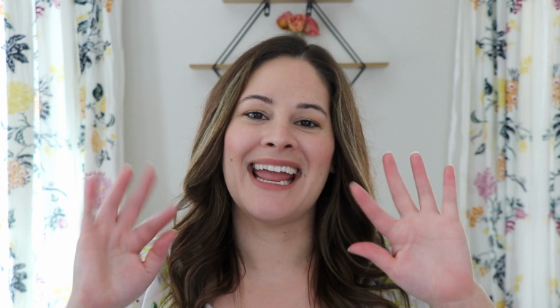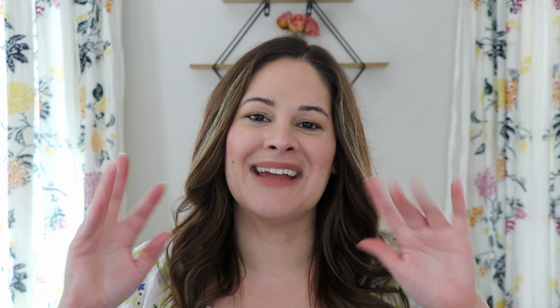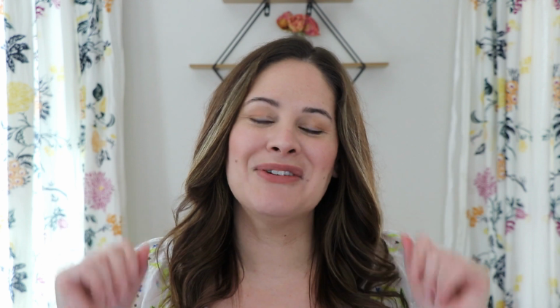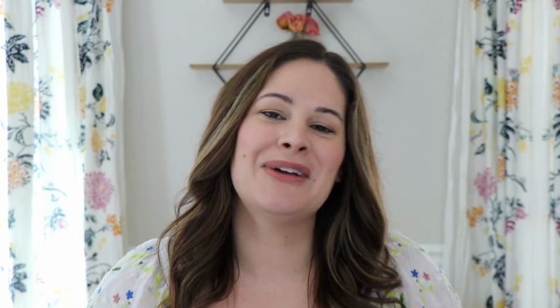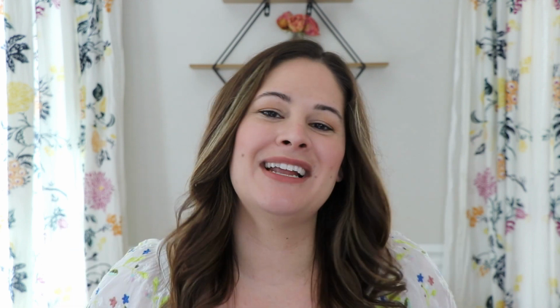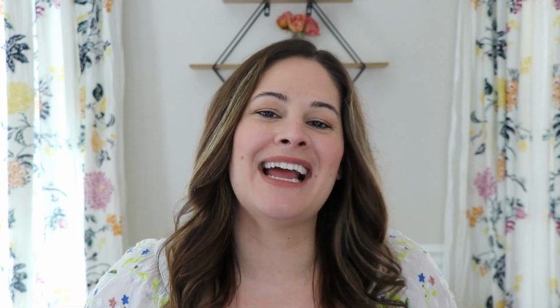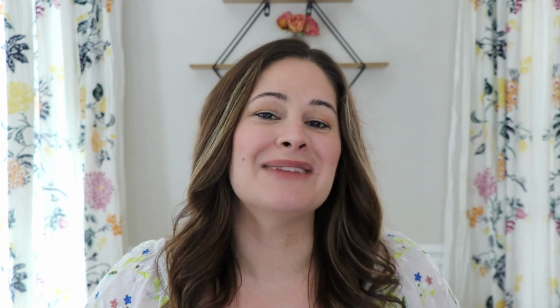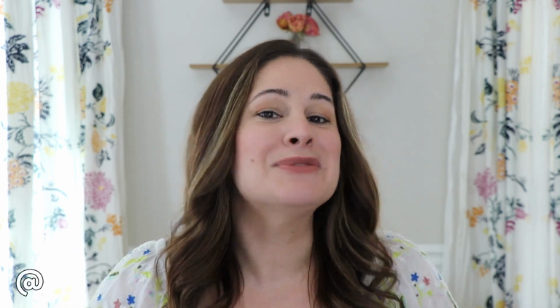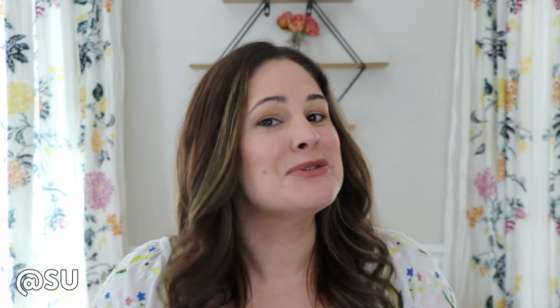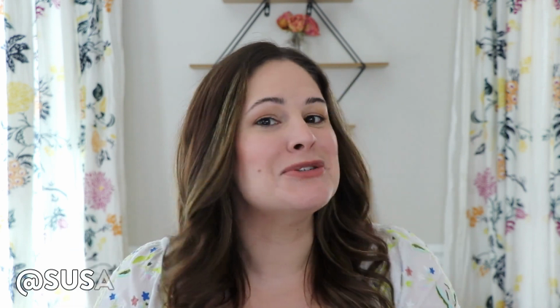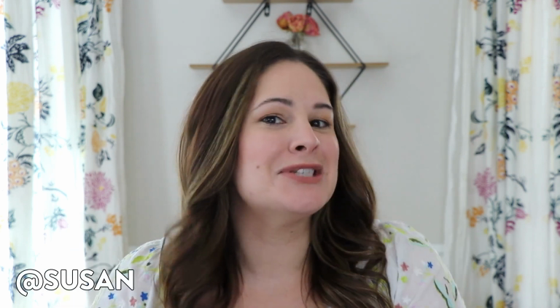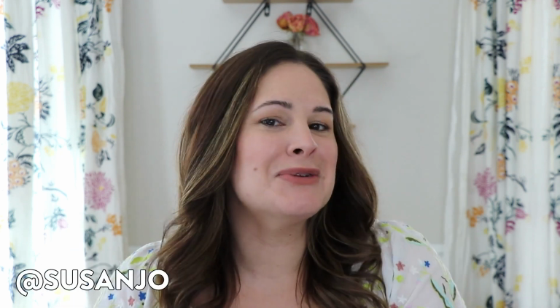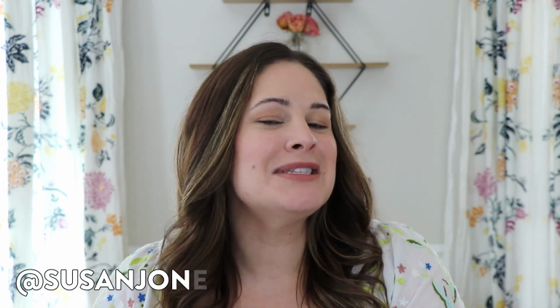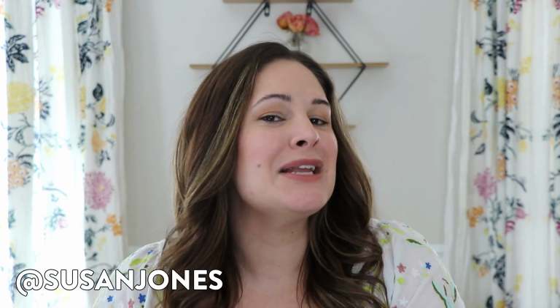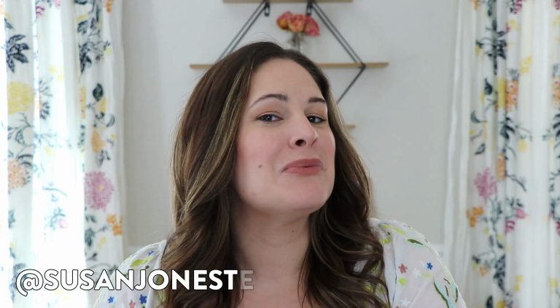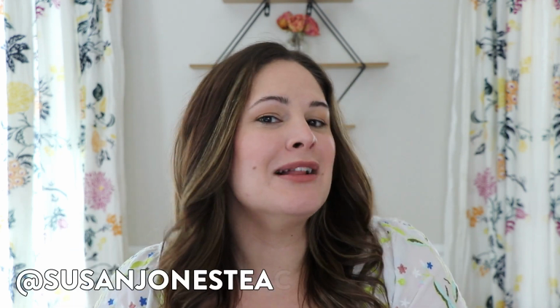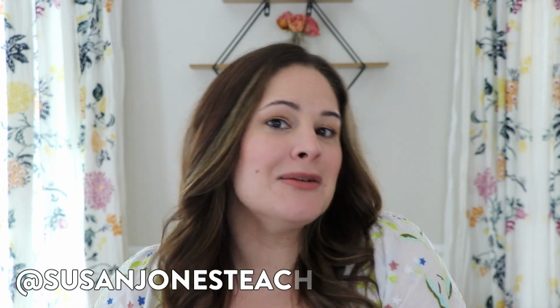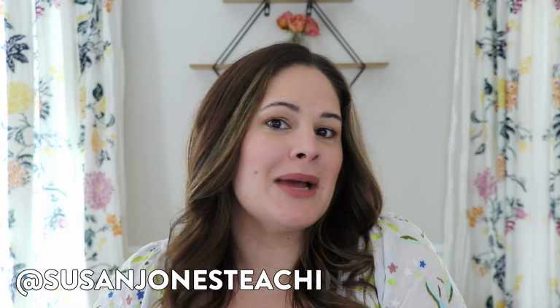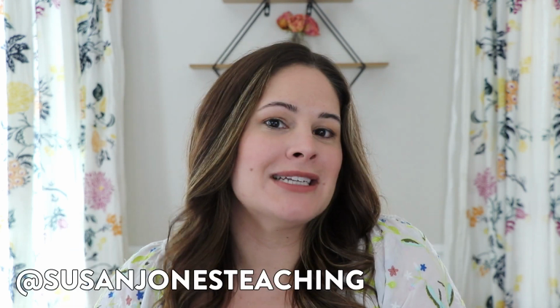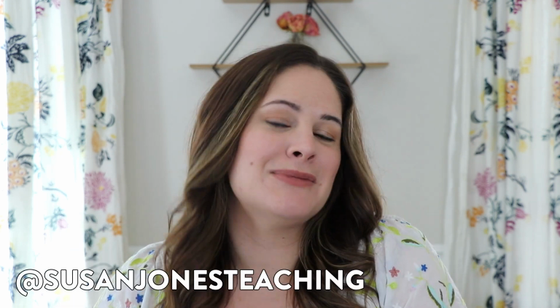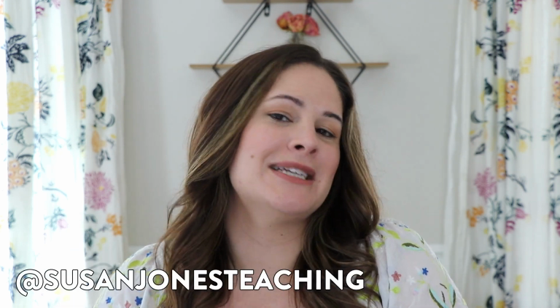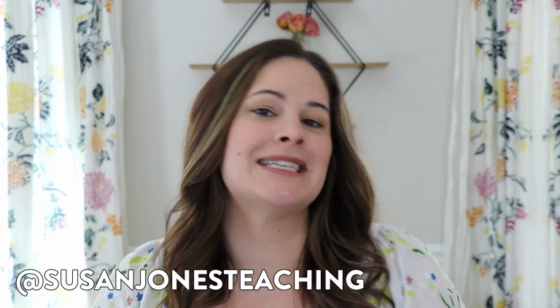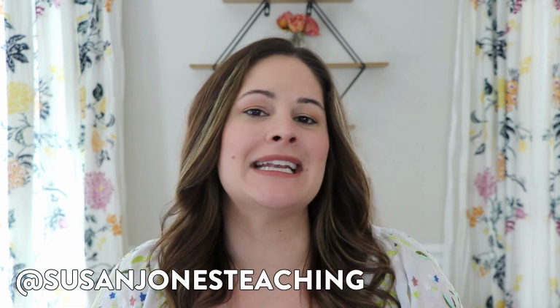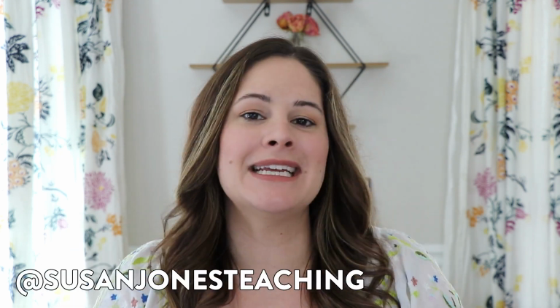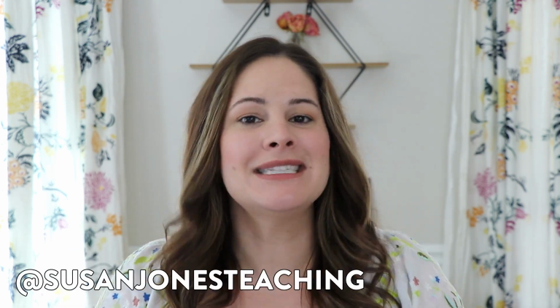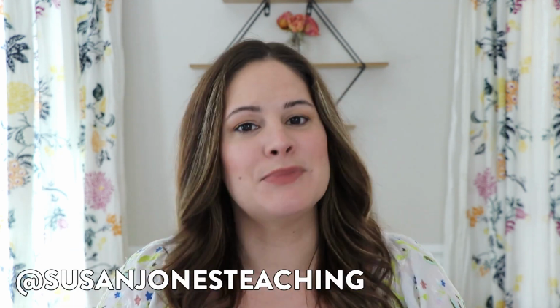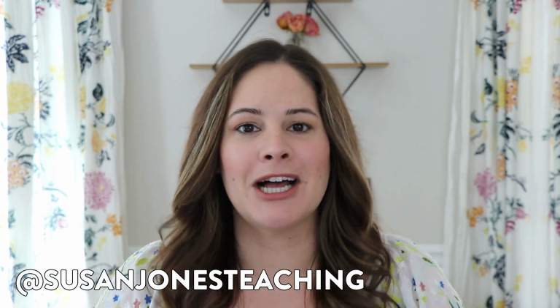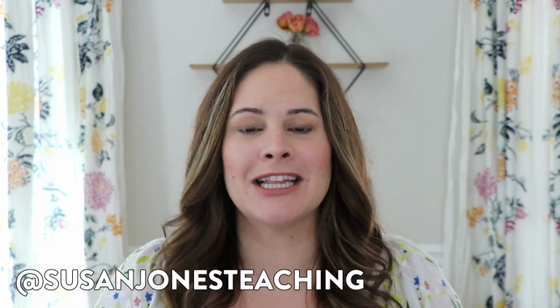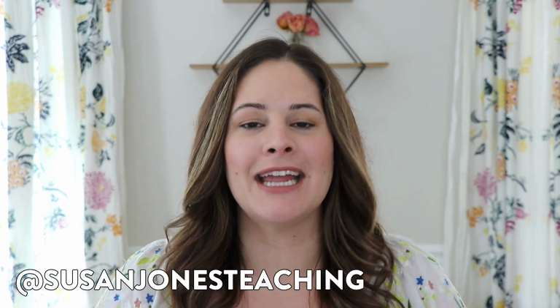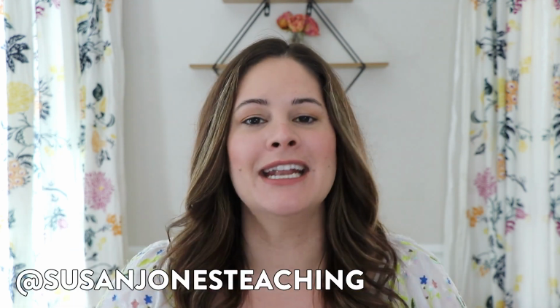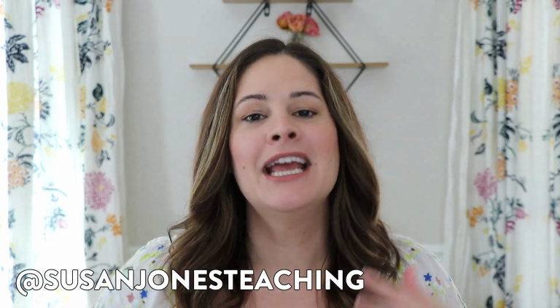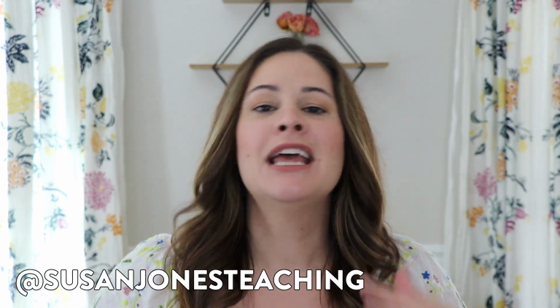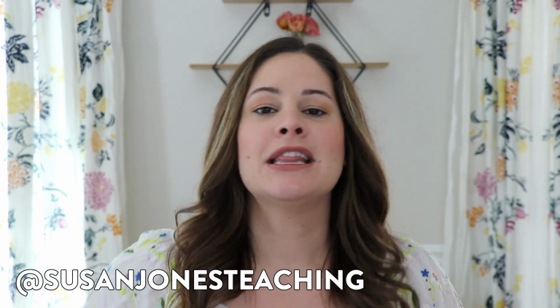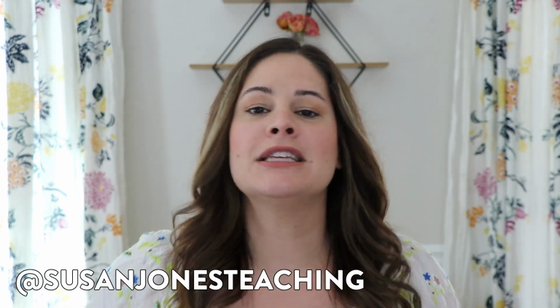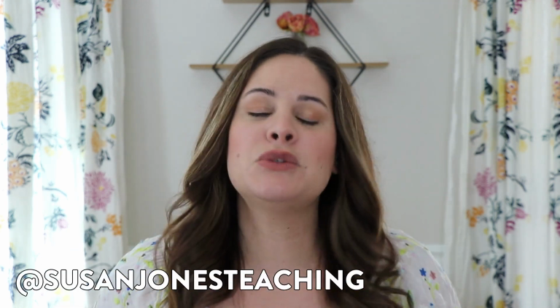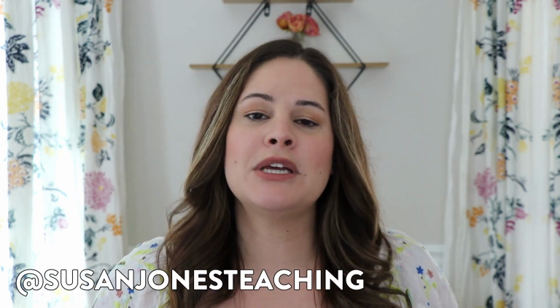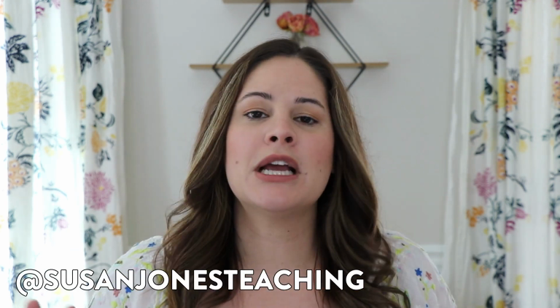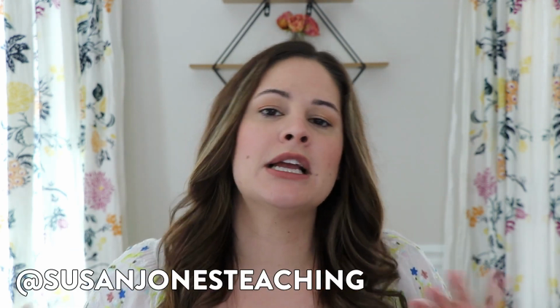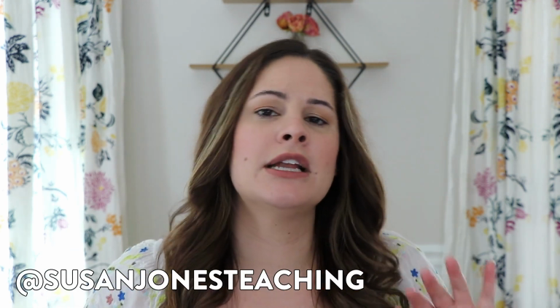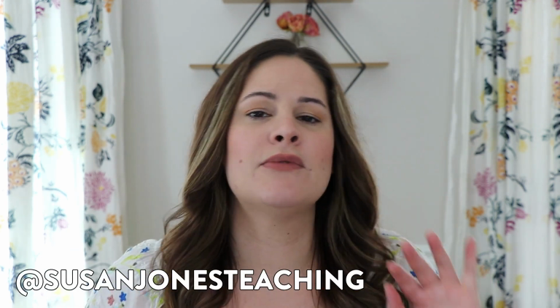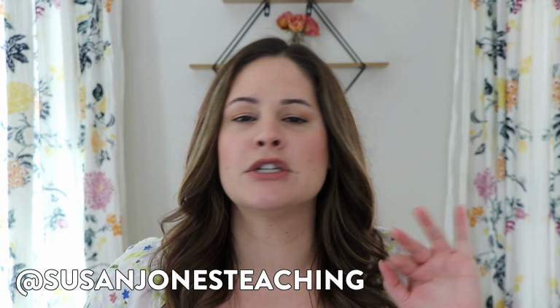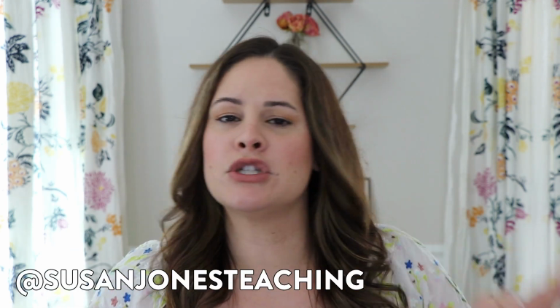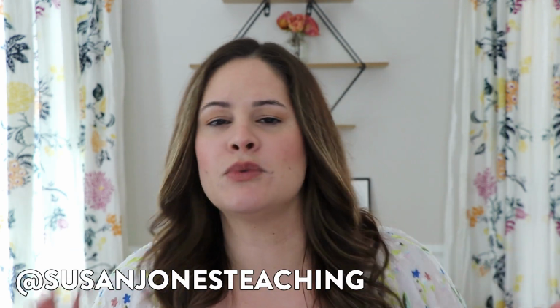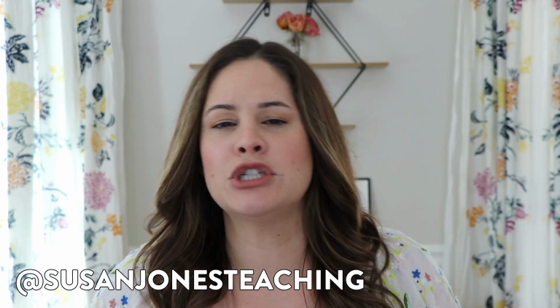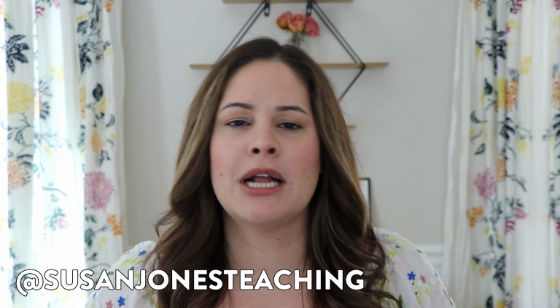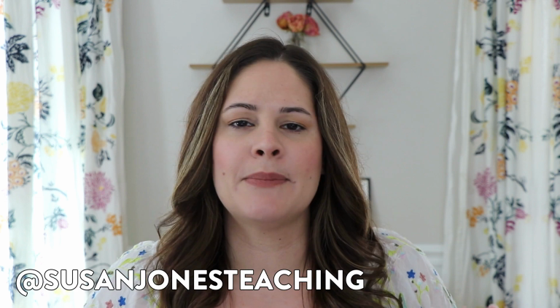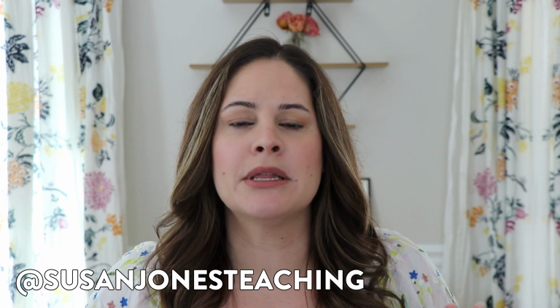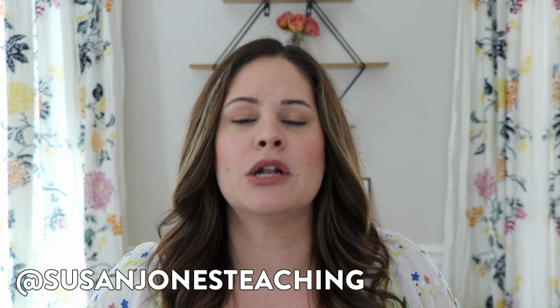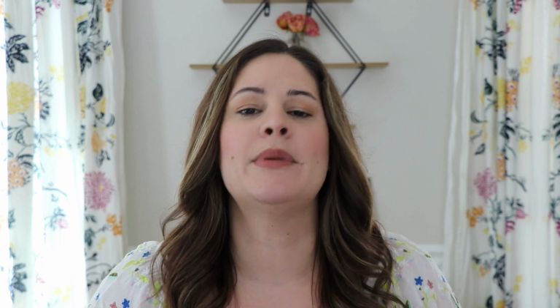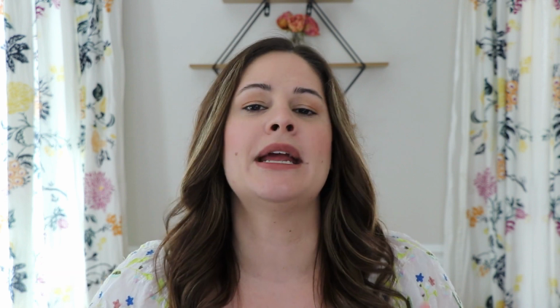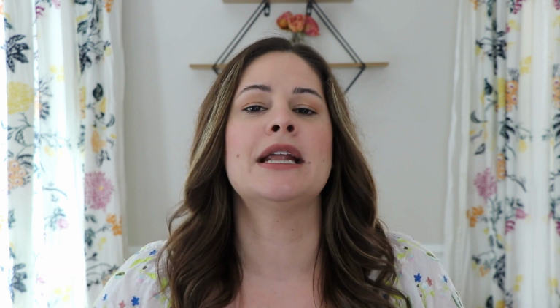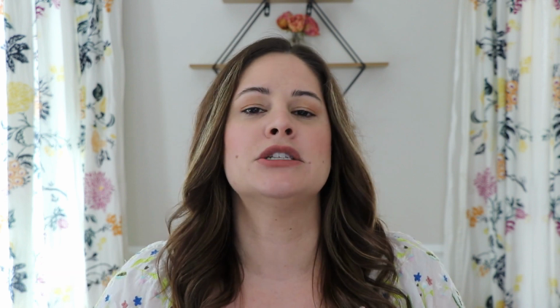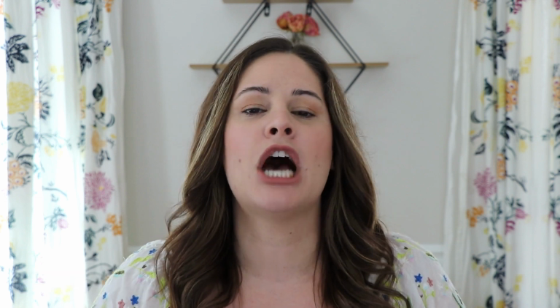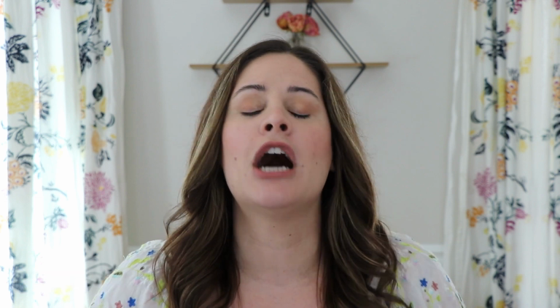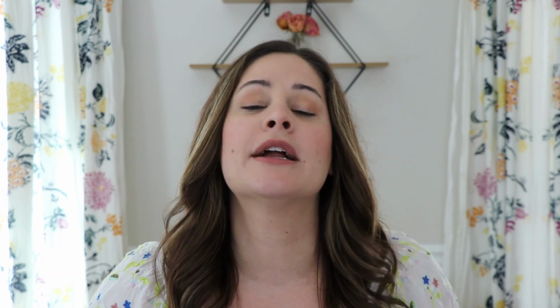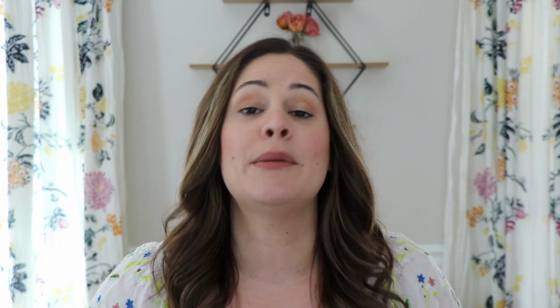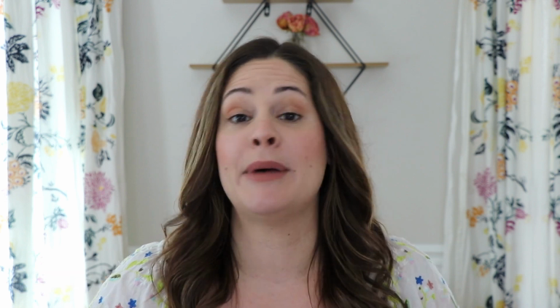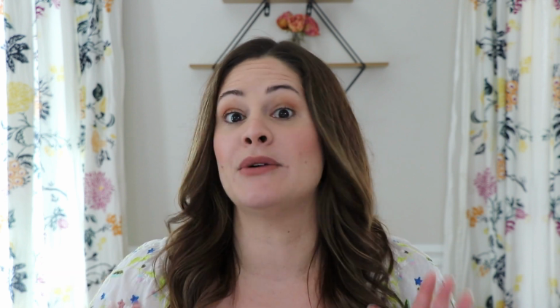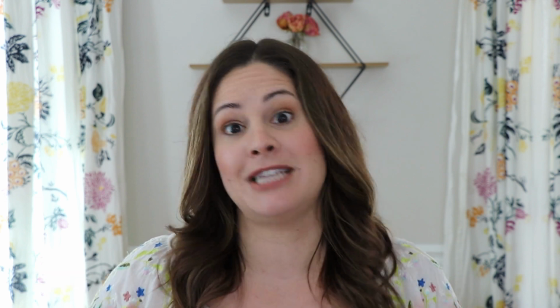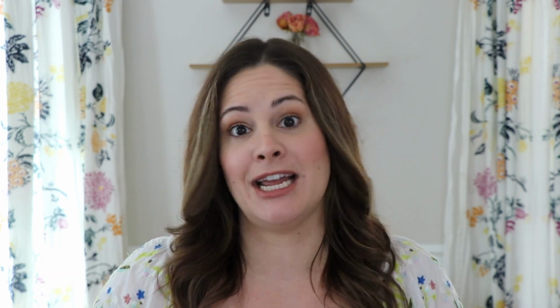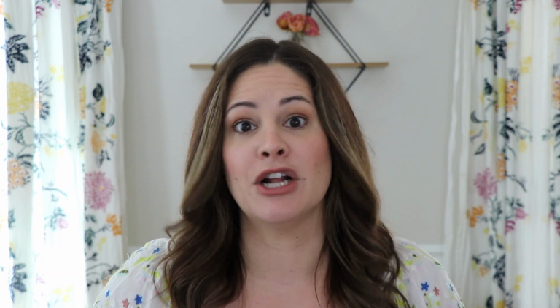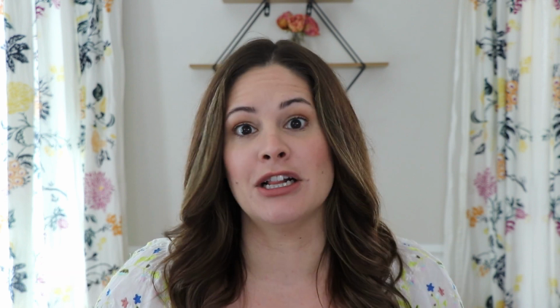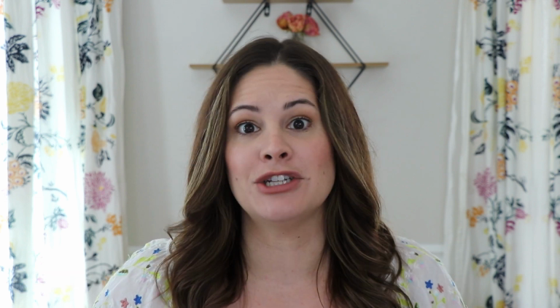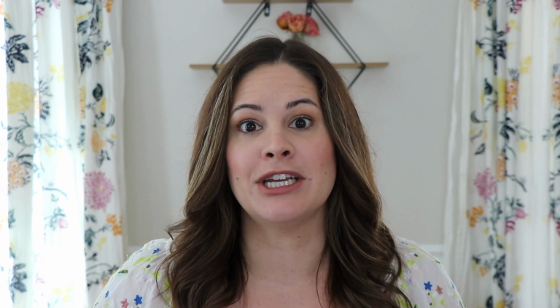Hey everyone, I am Susan Jones and welcome back to my Sunday Spotlight. This week I kind of want to switch it up a little bit and talk about technology.